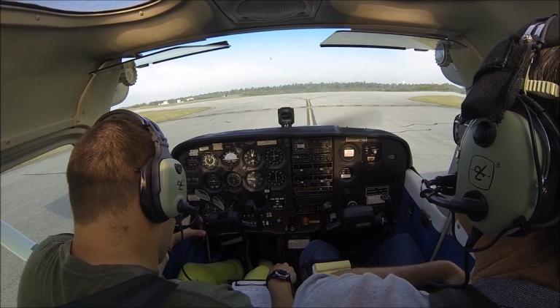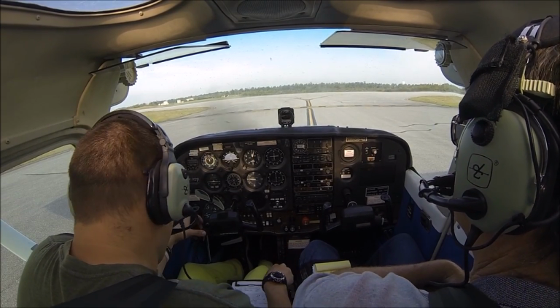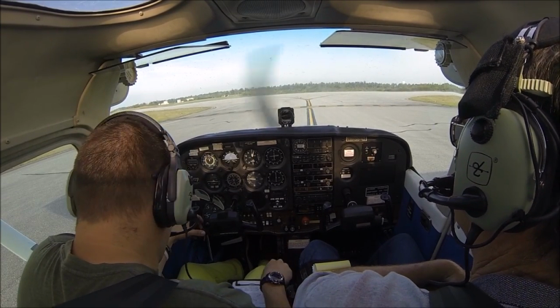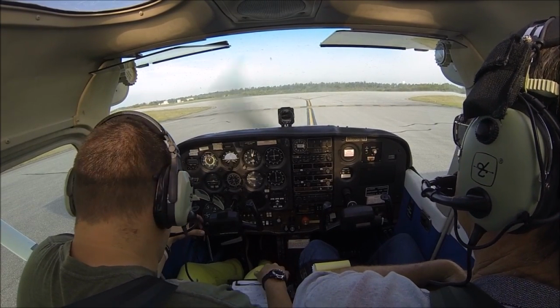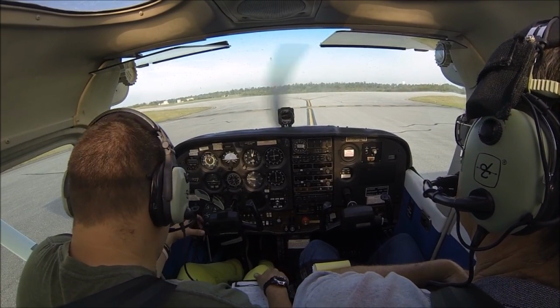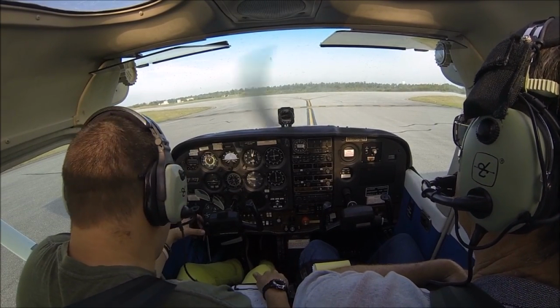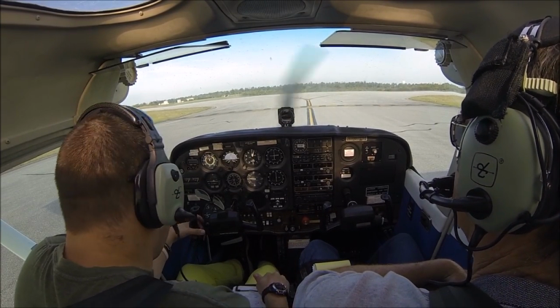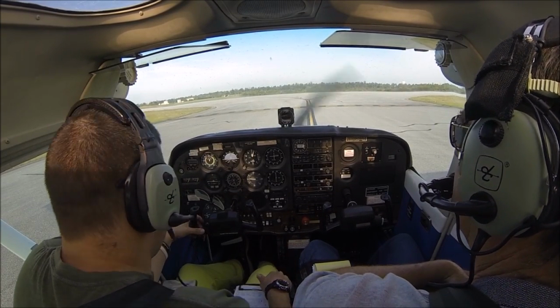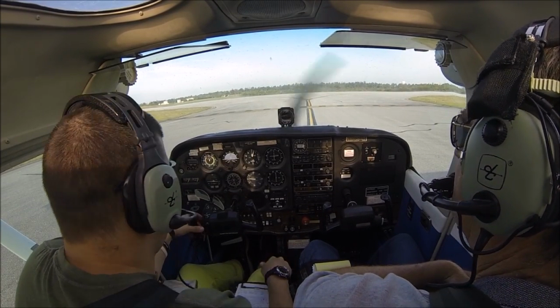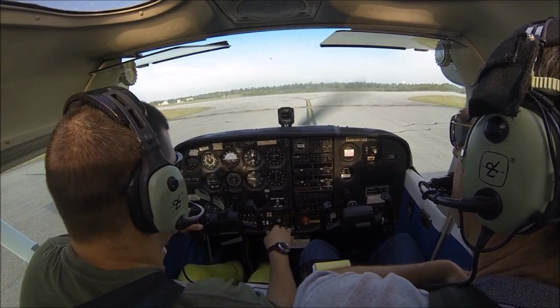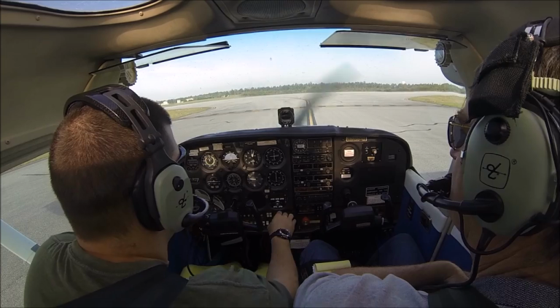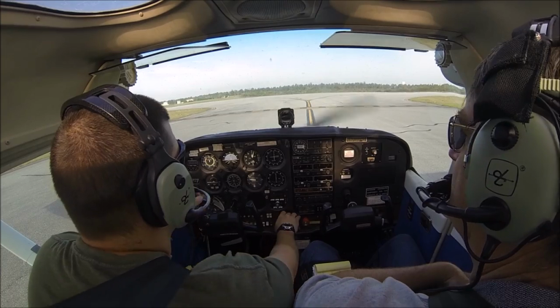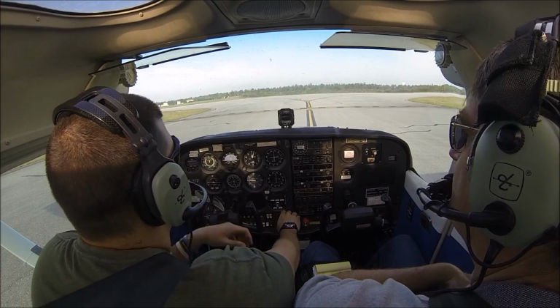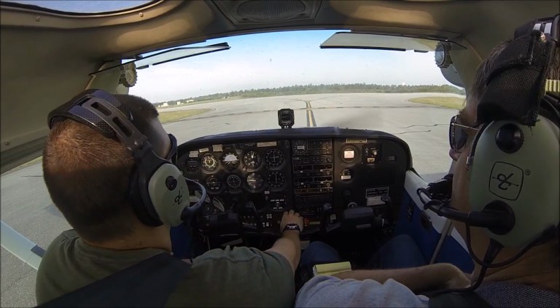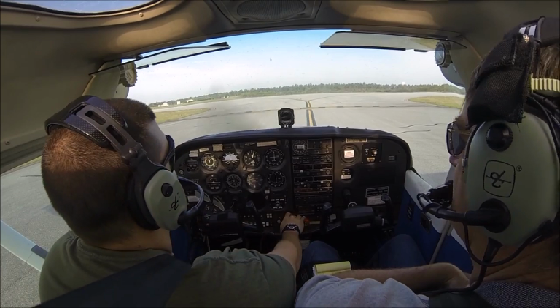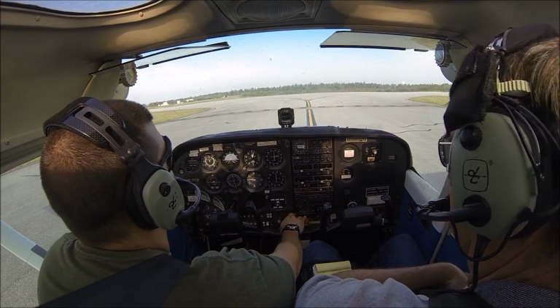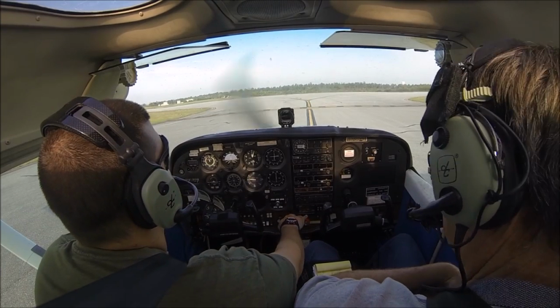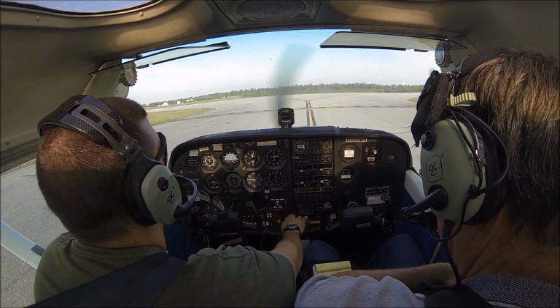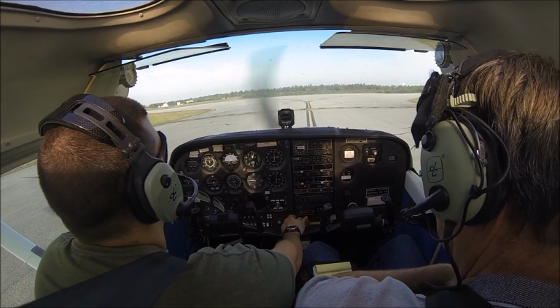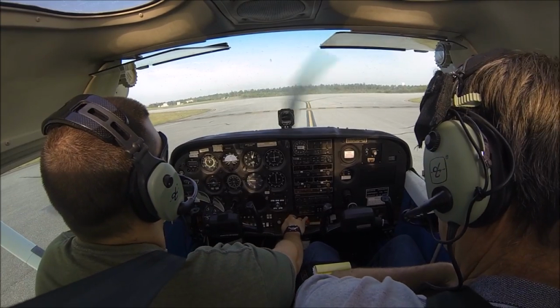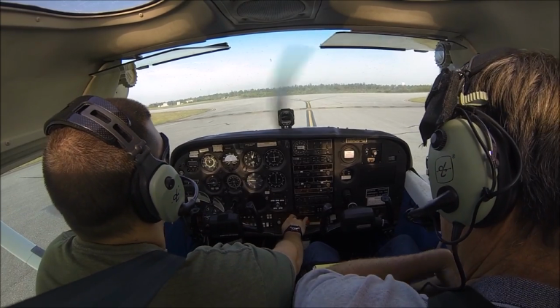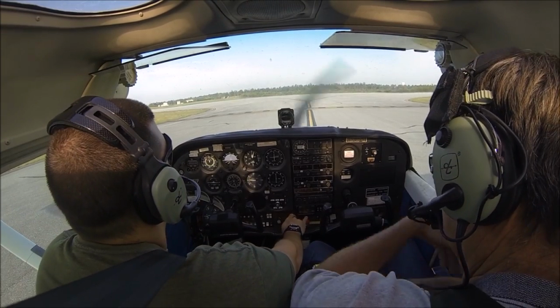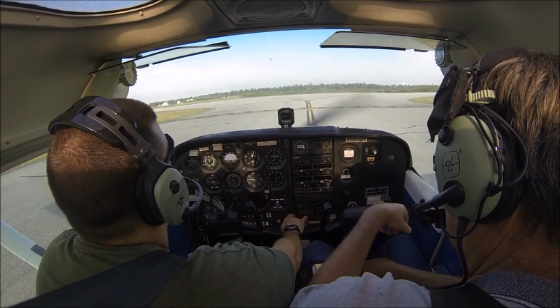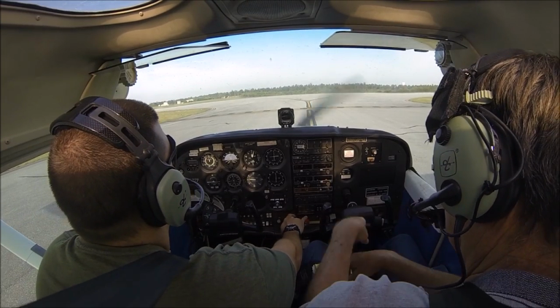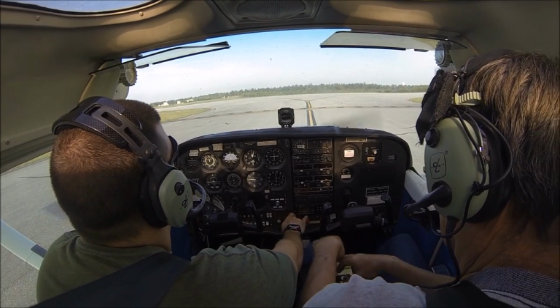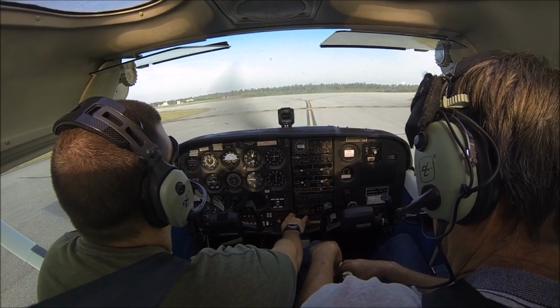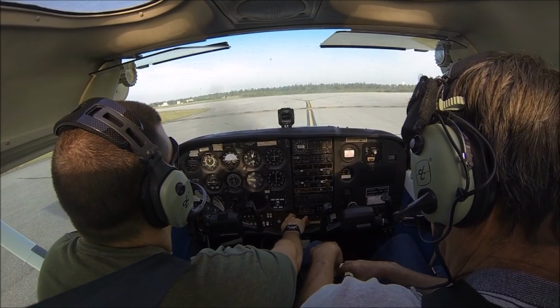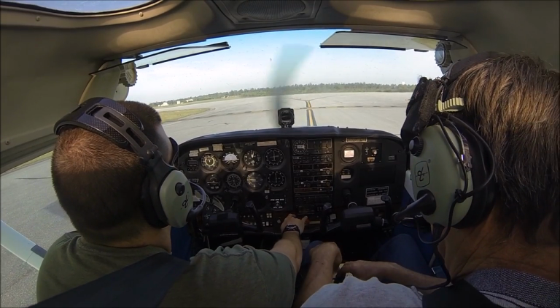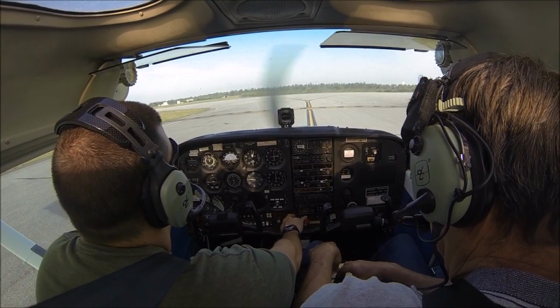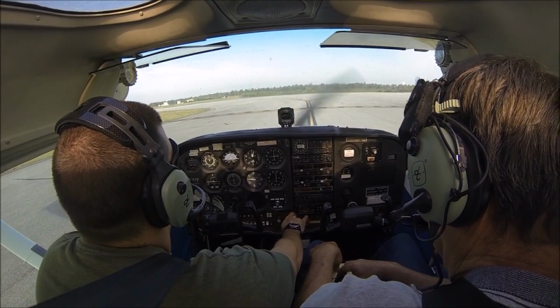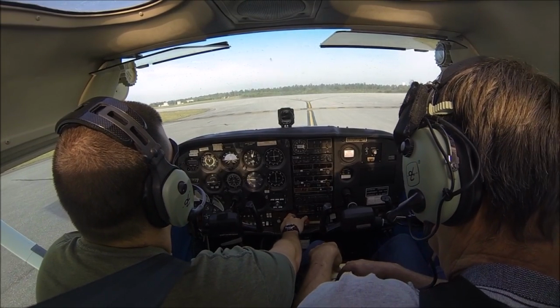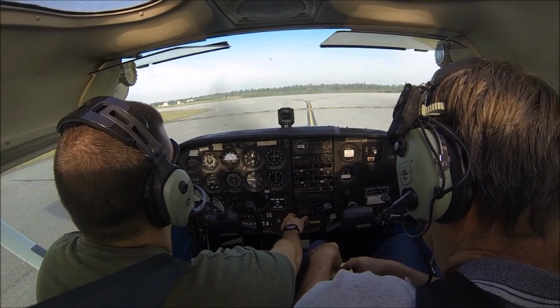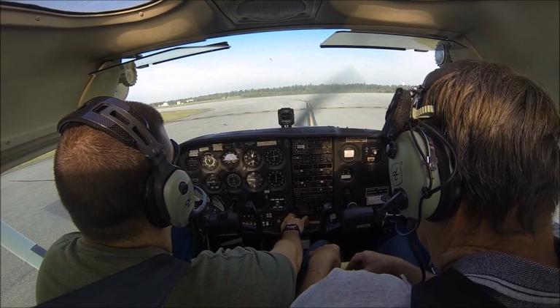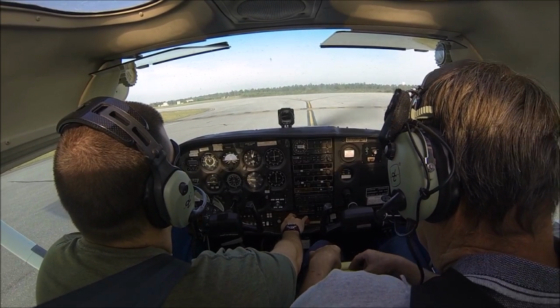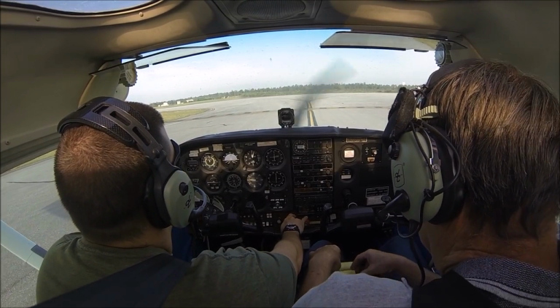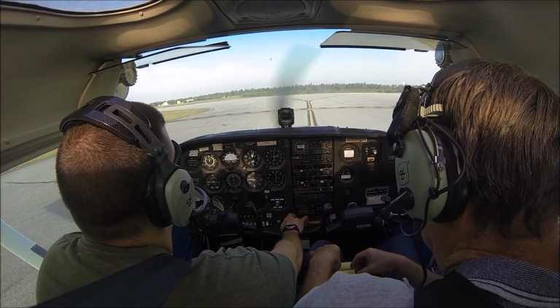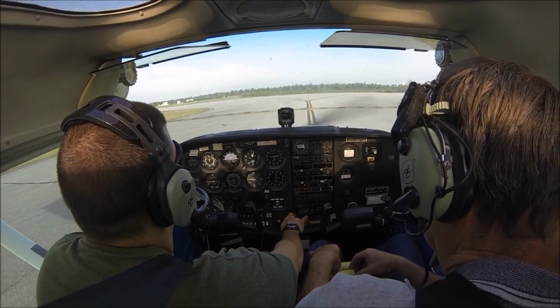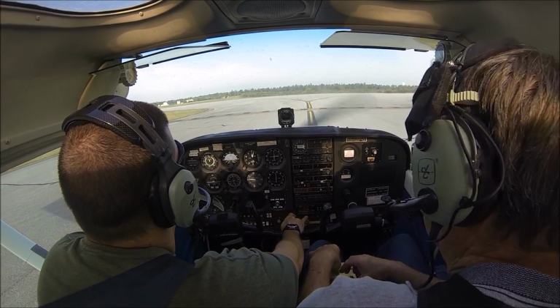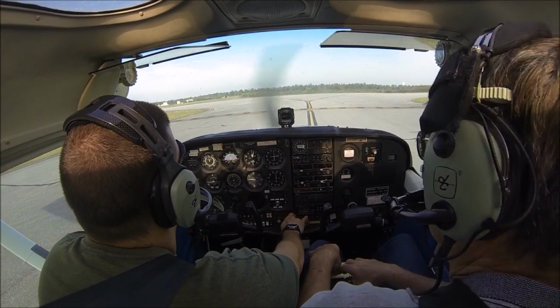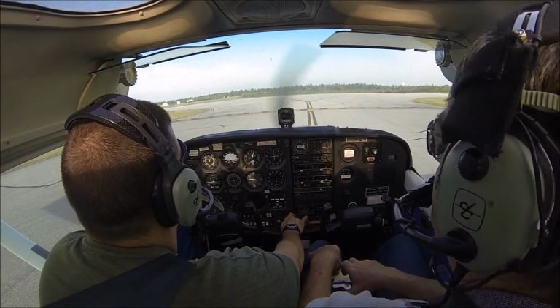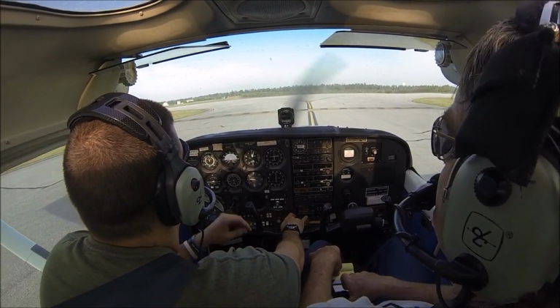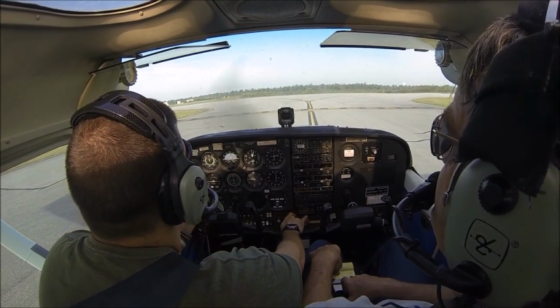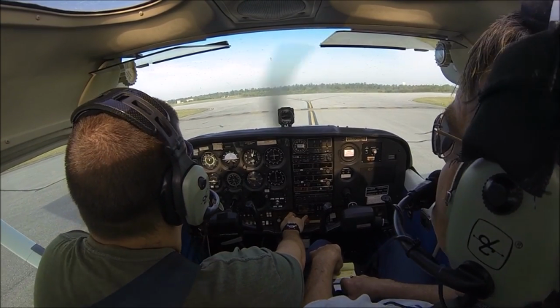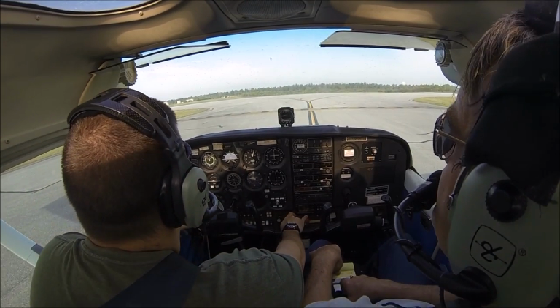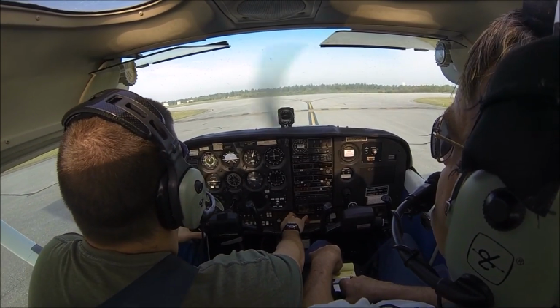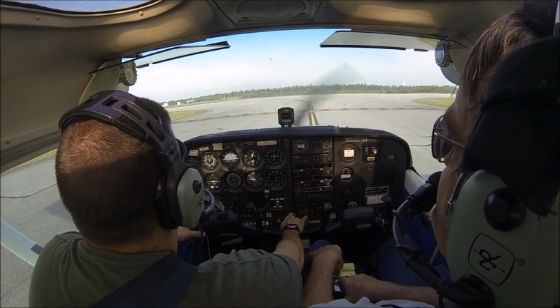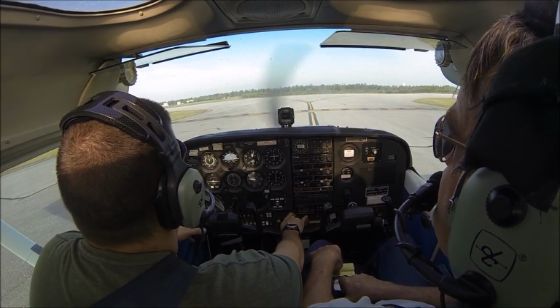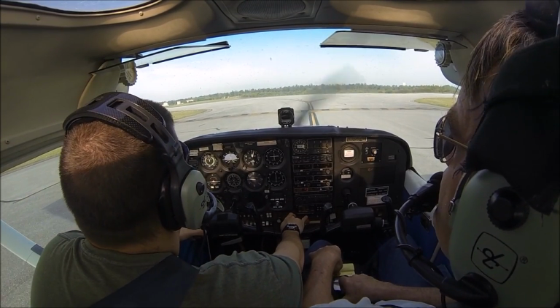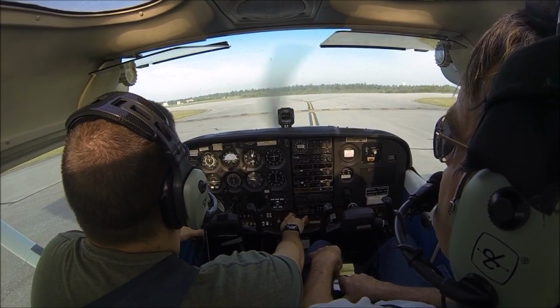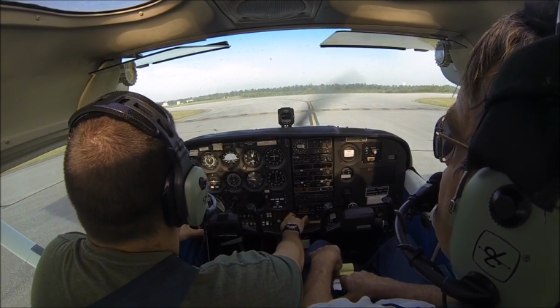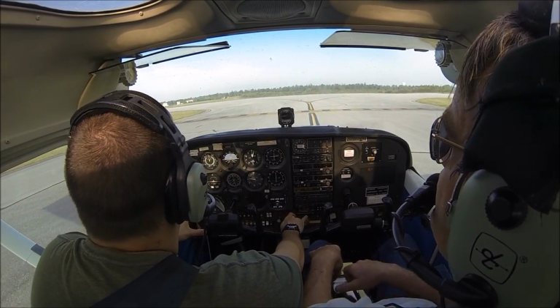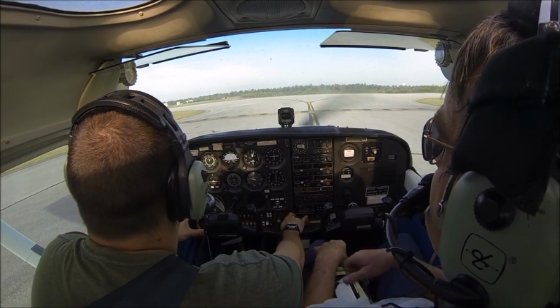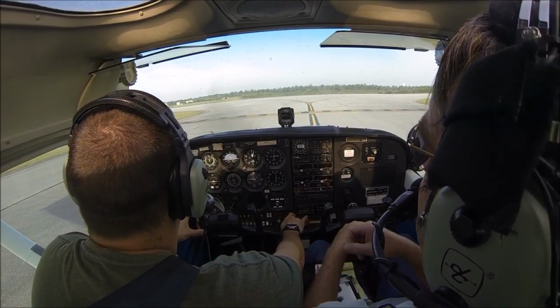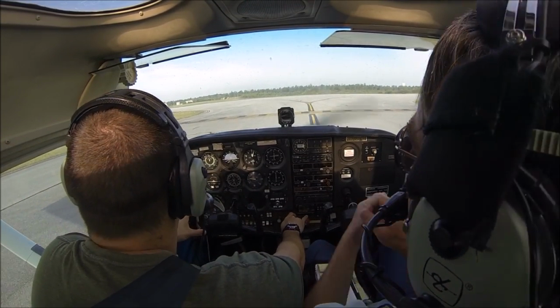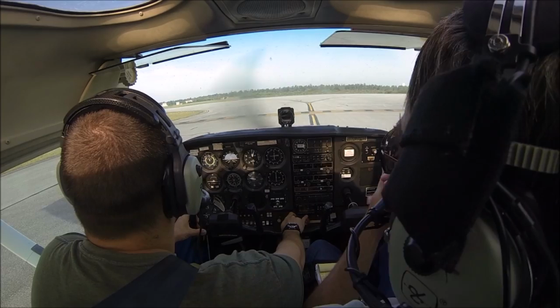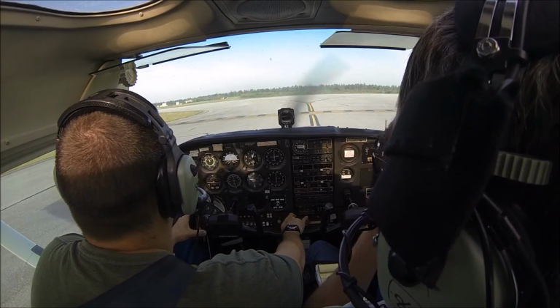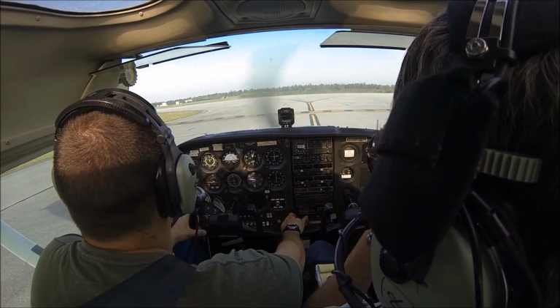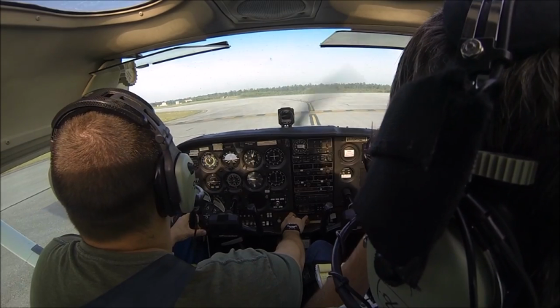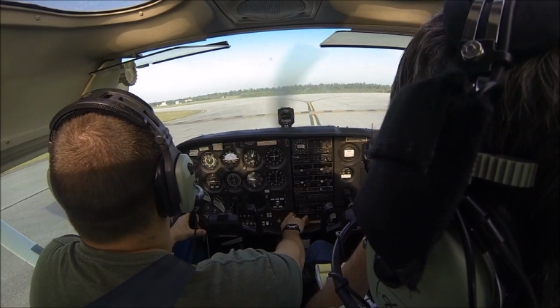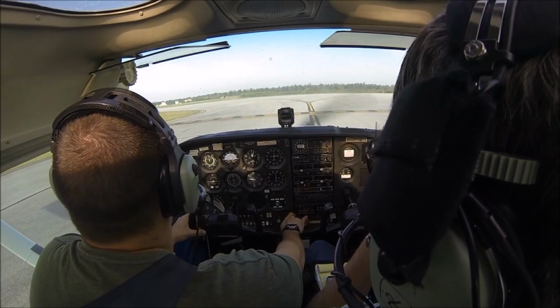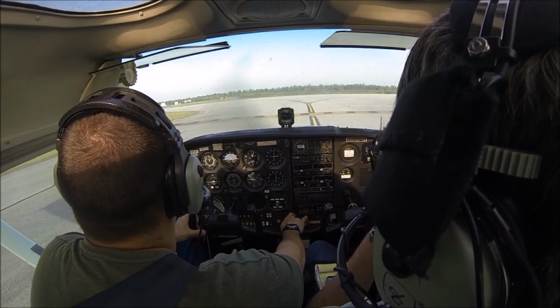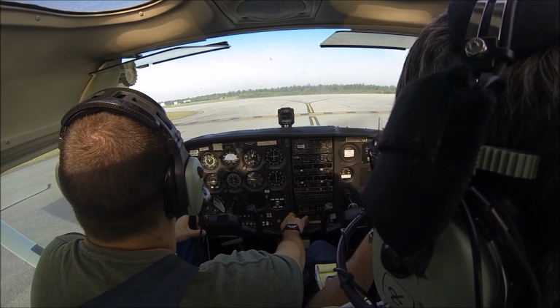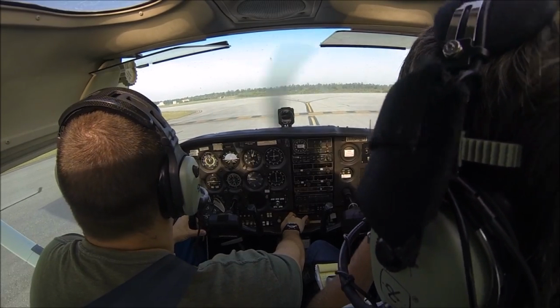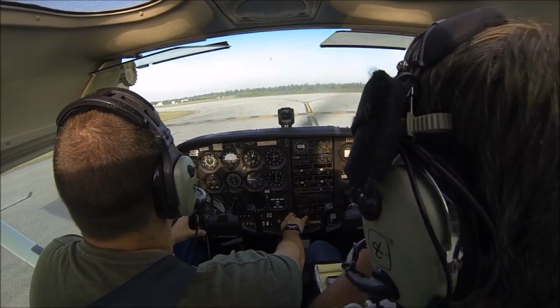Air Club 13, Eggland Tower, runway 19 at November, wind 110 at 8, cleared for takeoff. Air Club 13, cleared for takeoff, 19 at November.